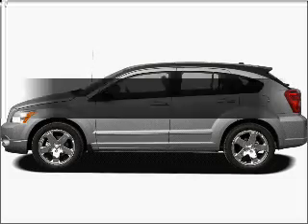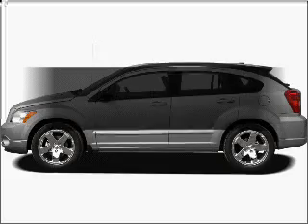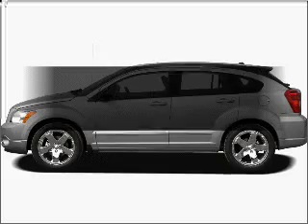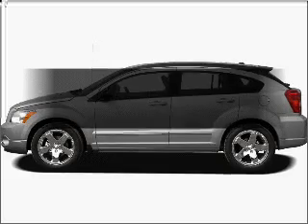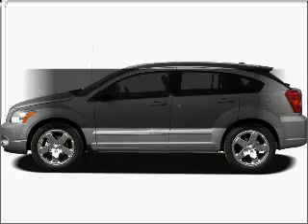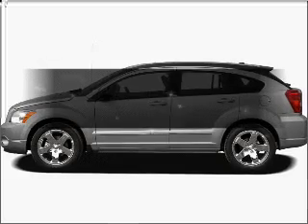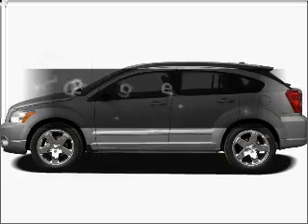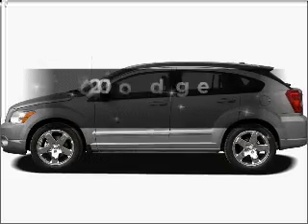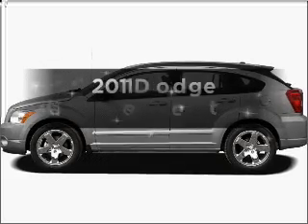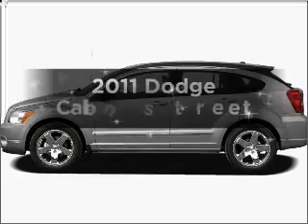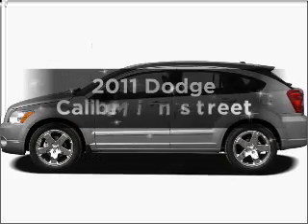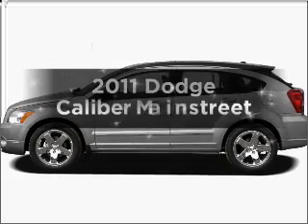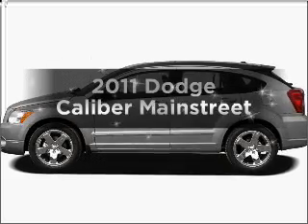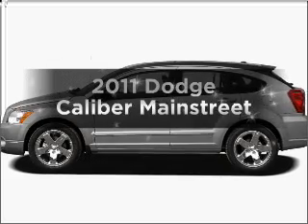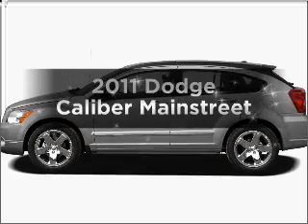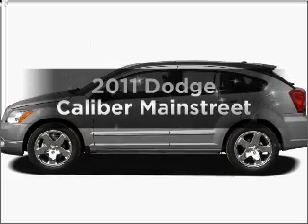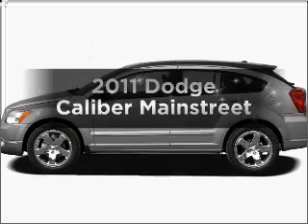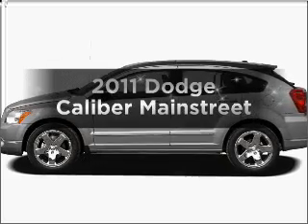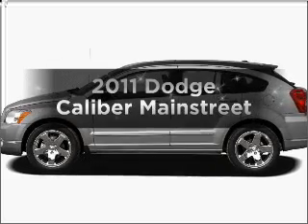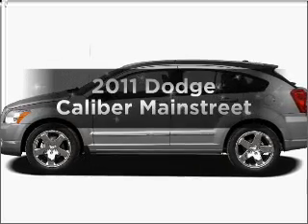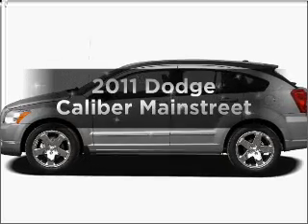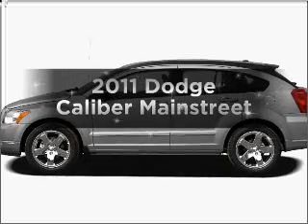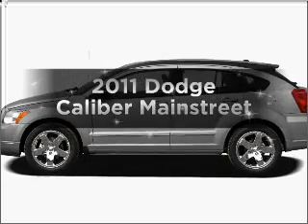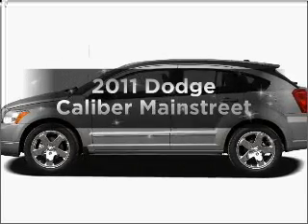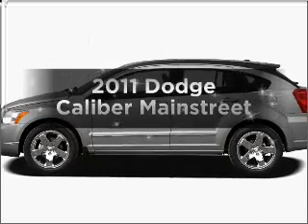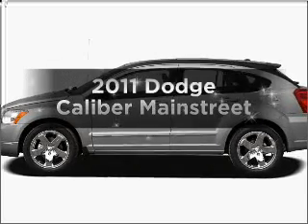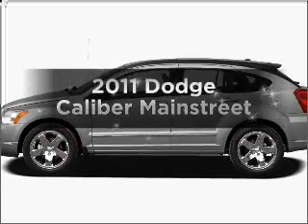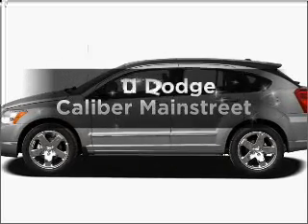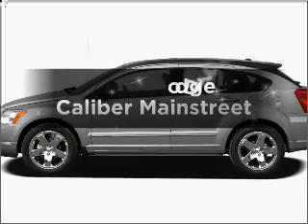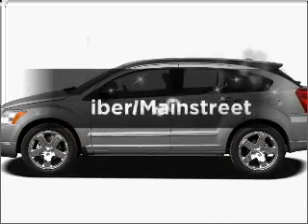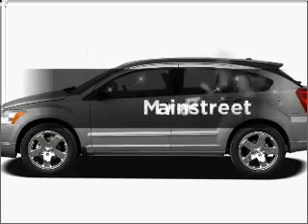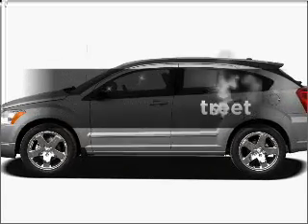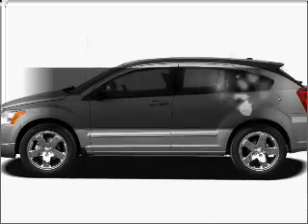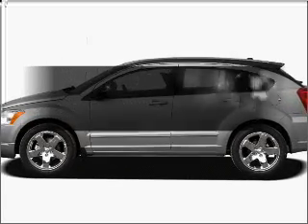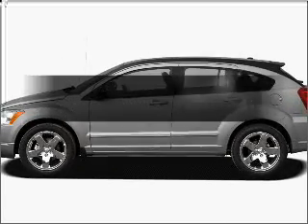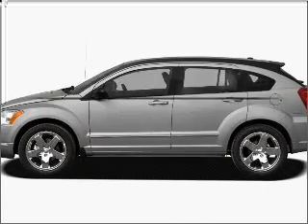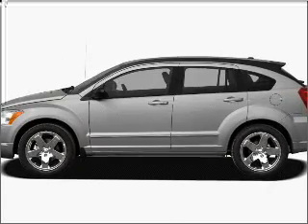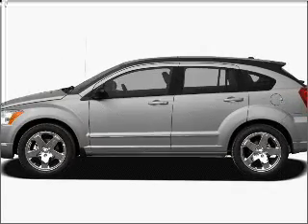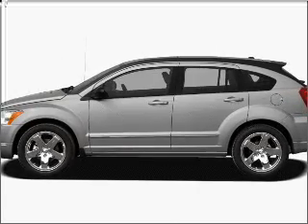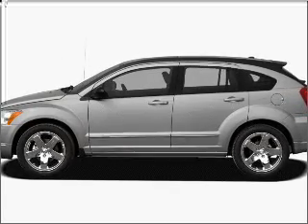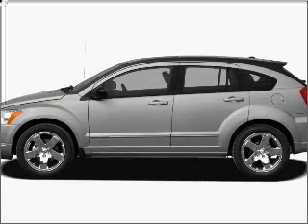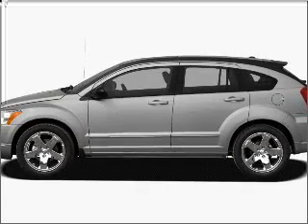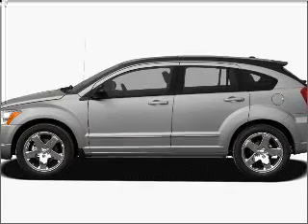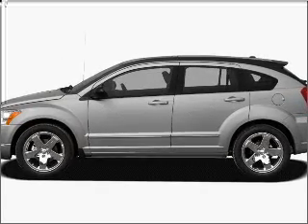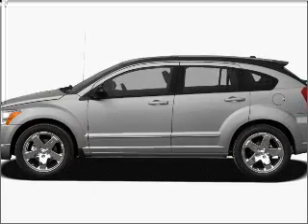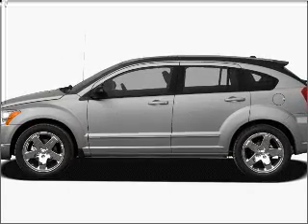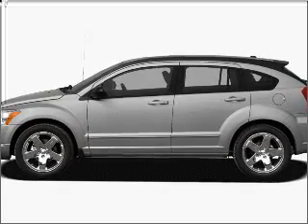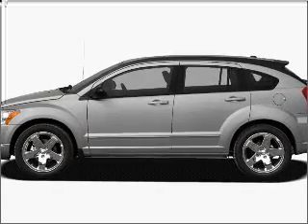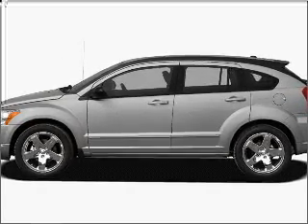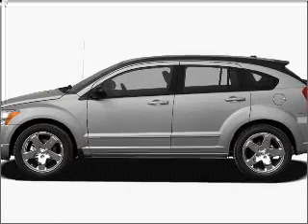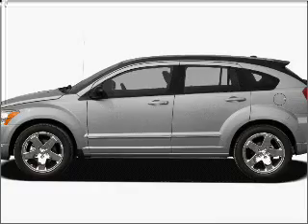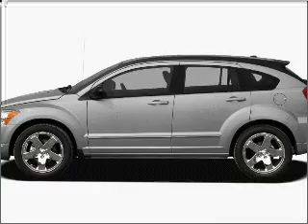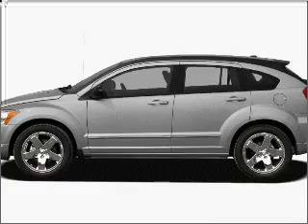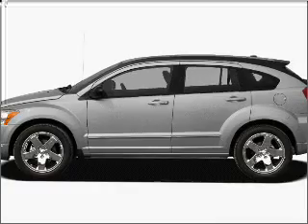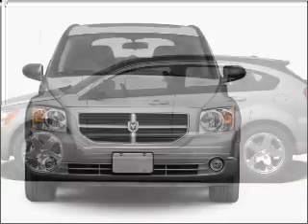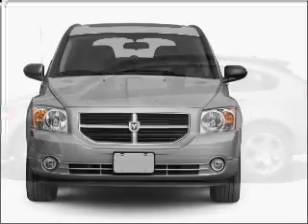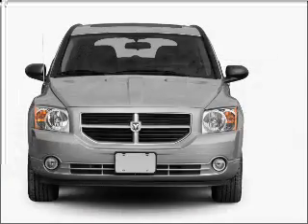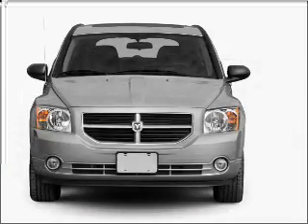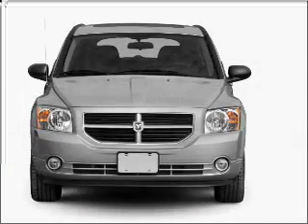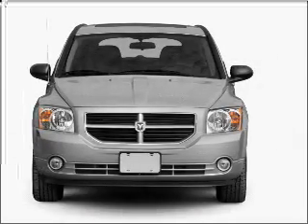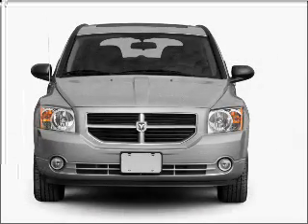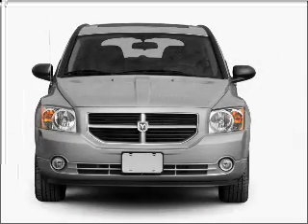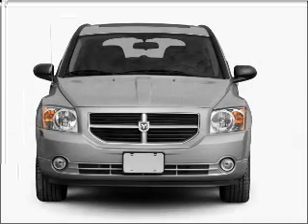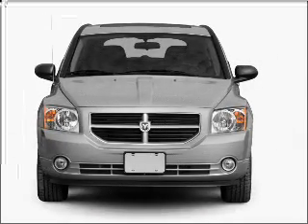Get noticed in this 2011 Dodge Caliber. Everything you need under one roof with this great vehicle.